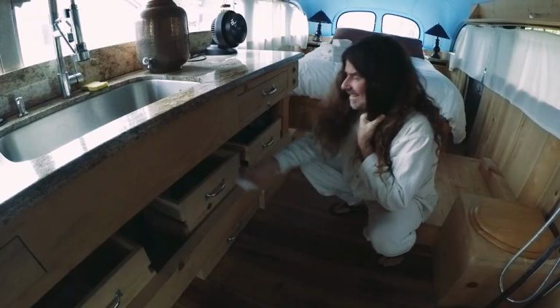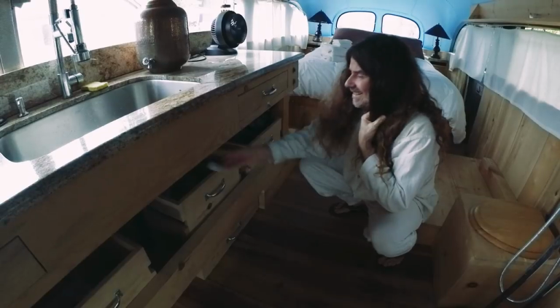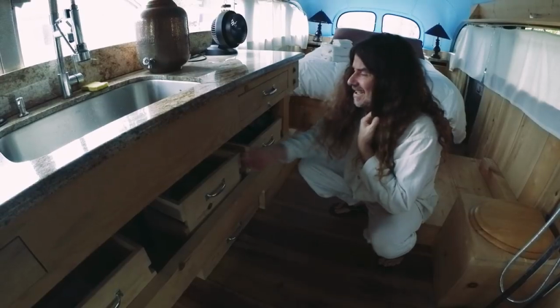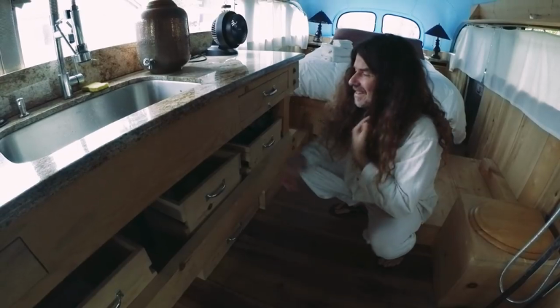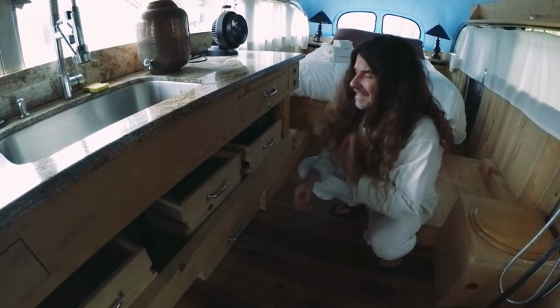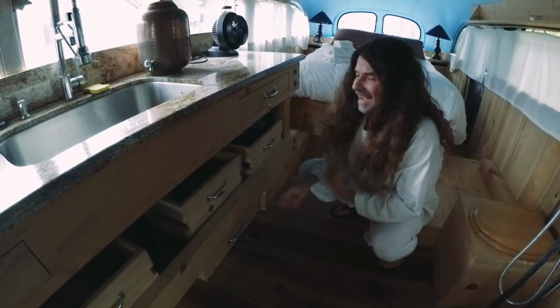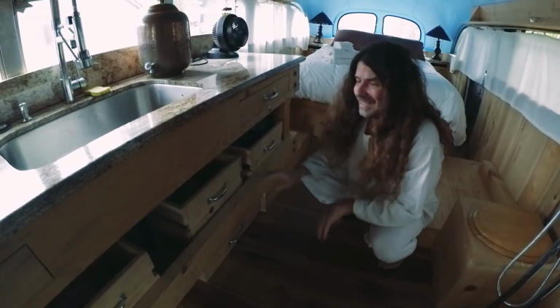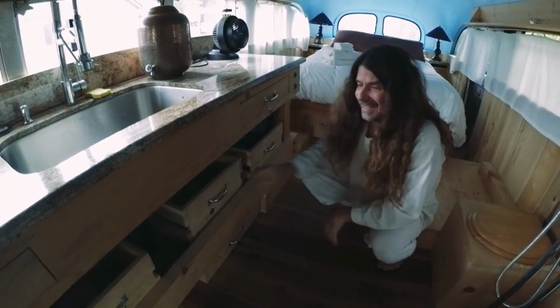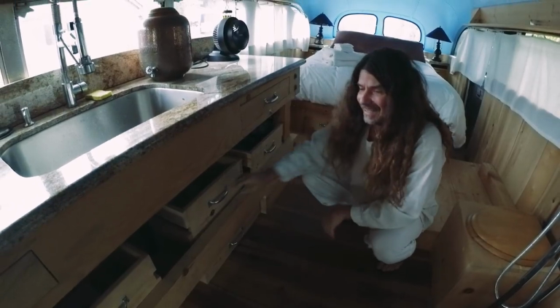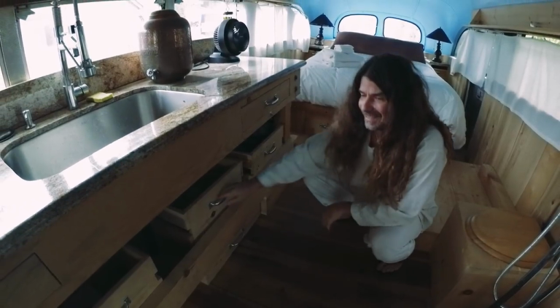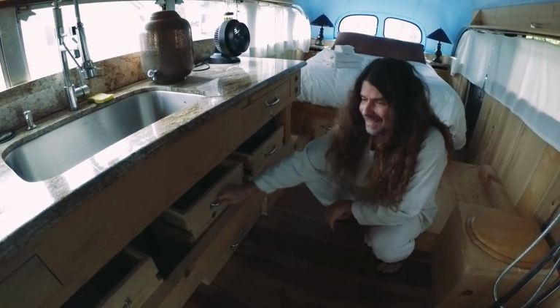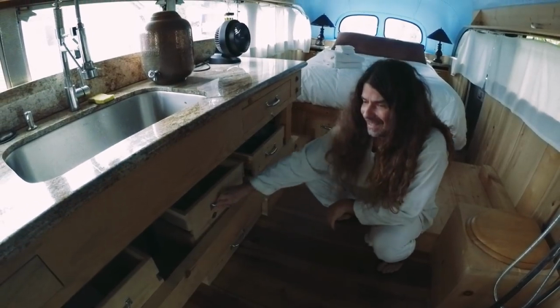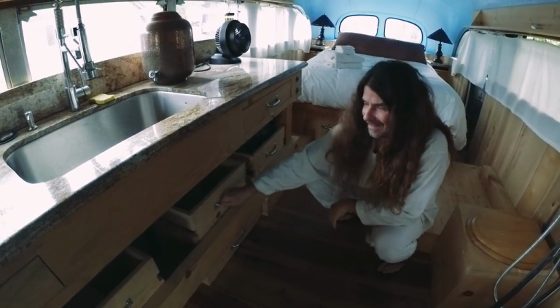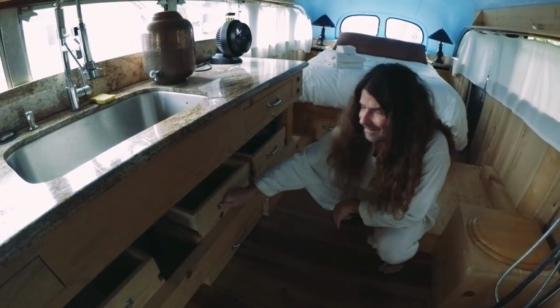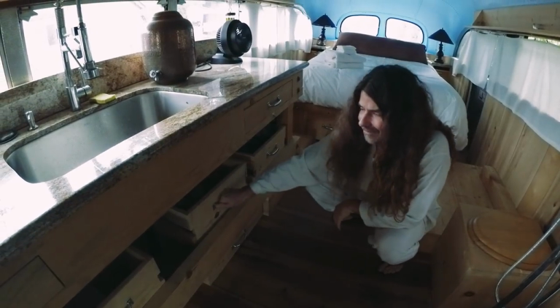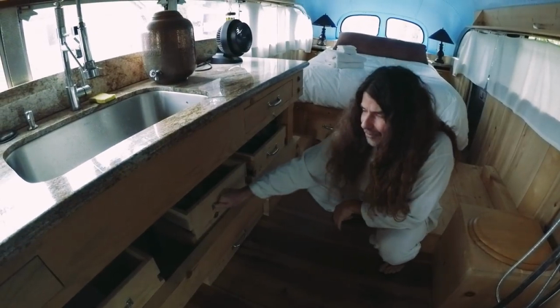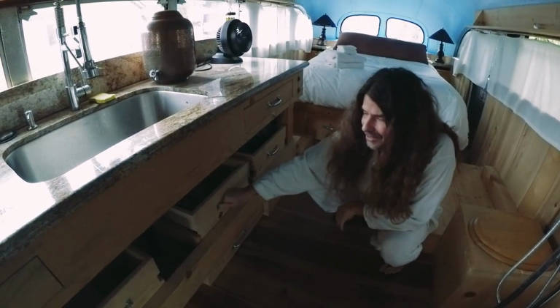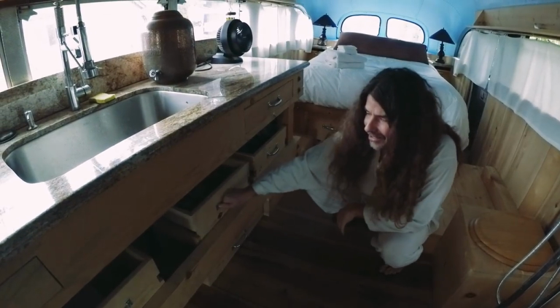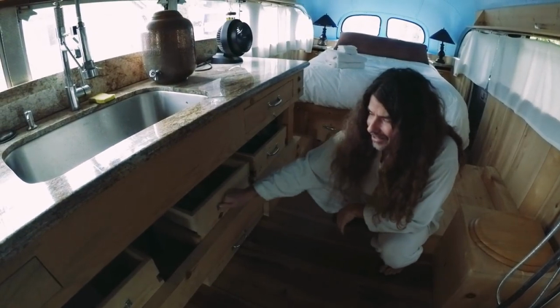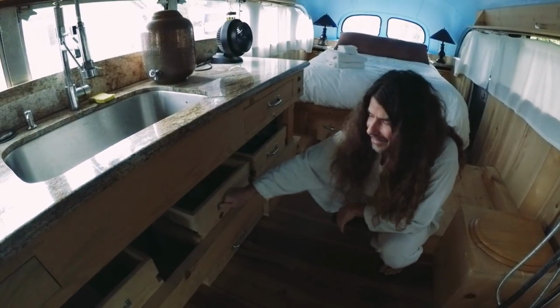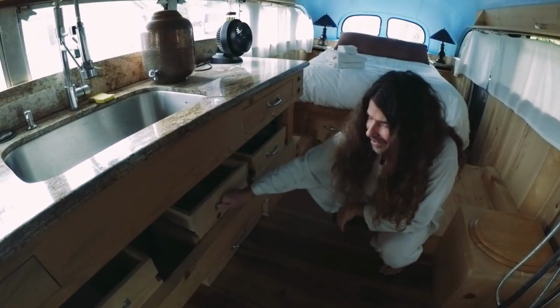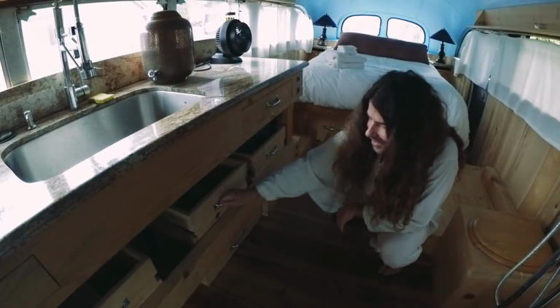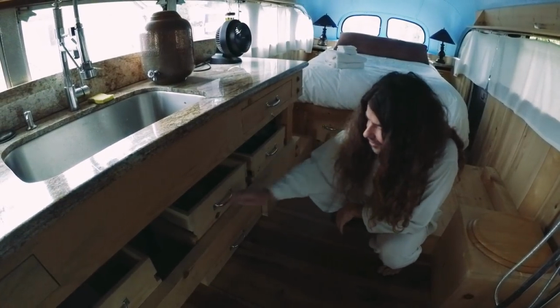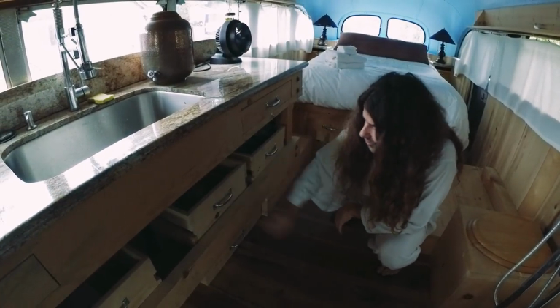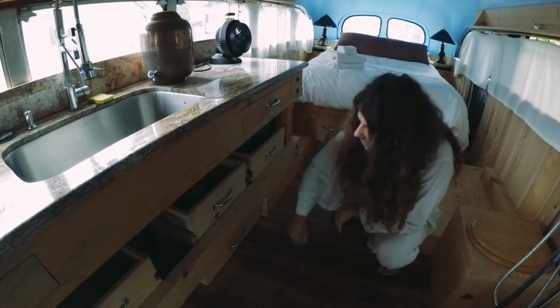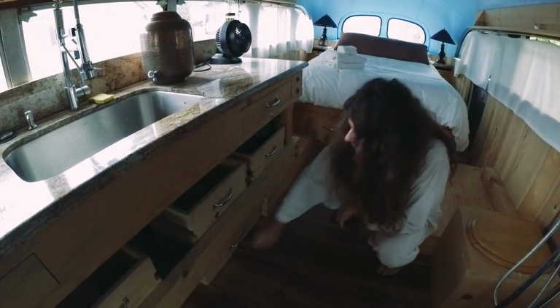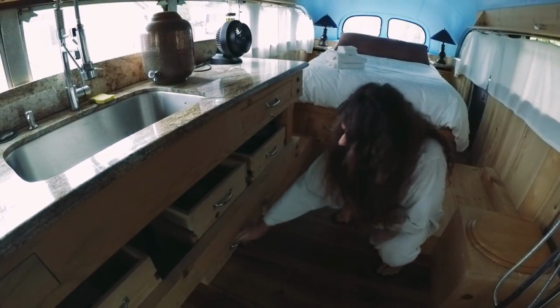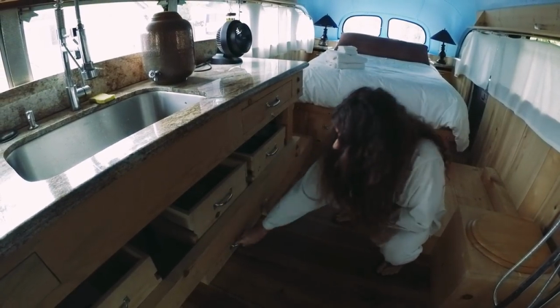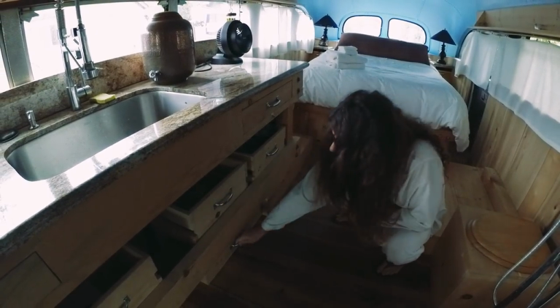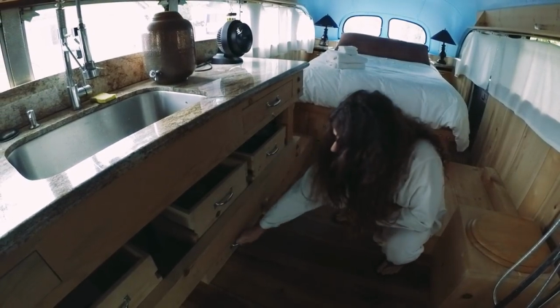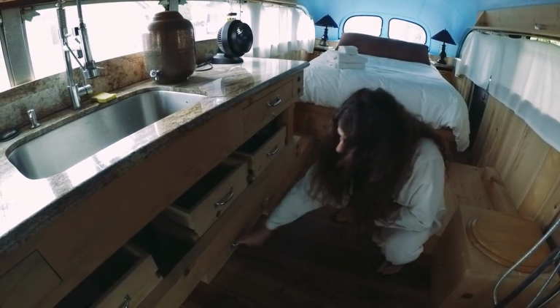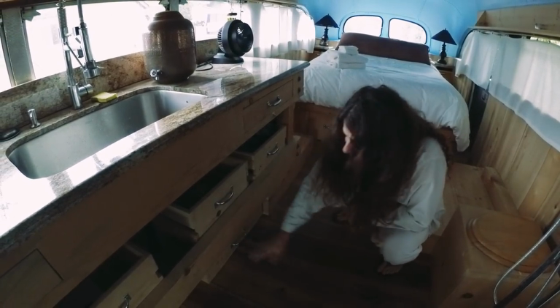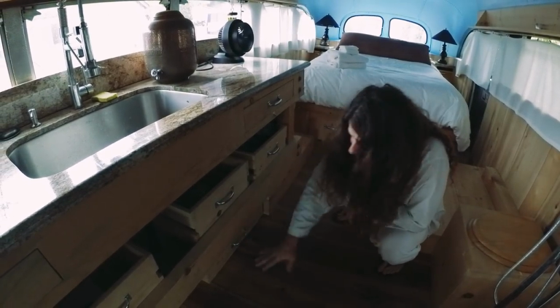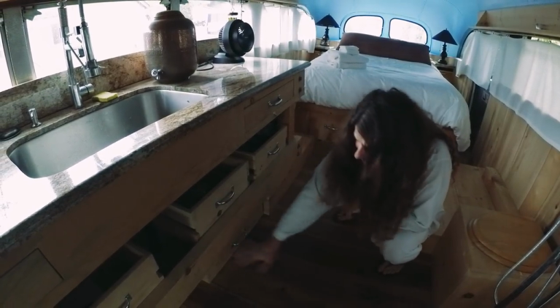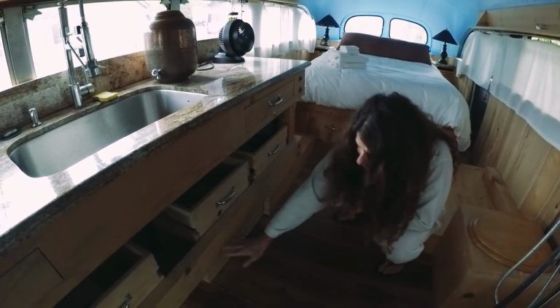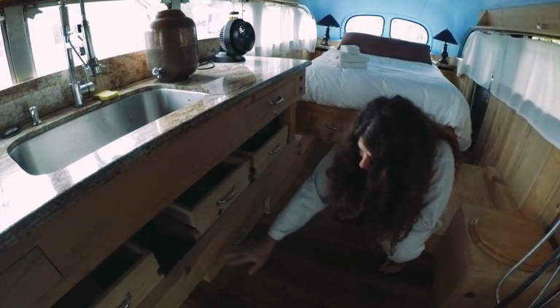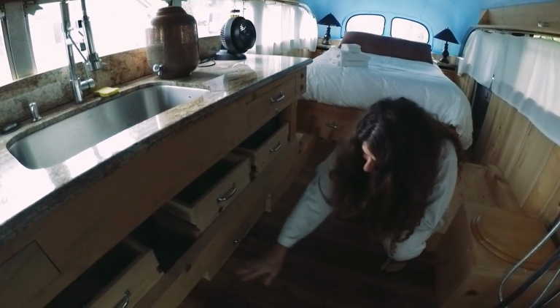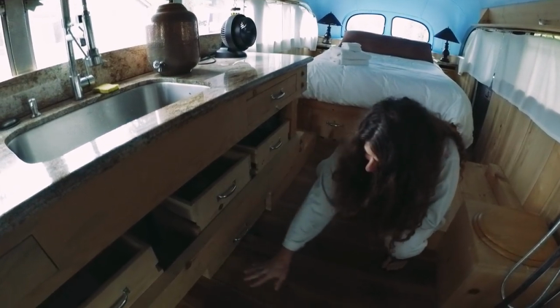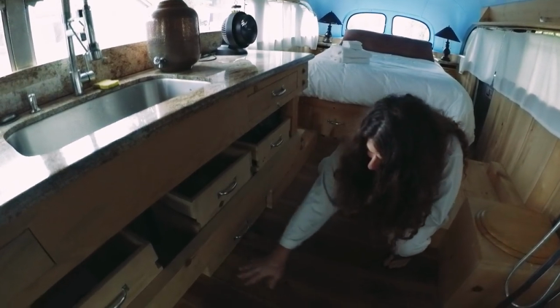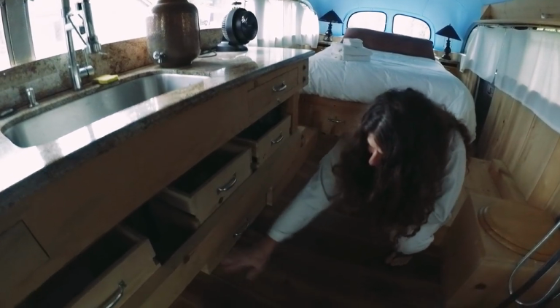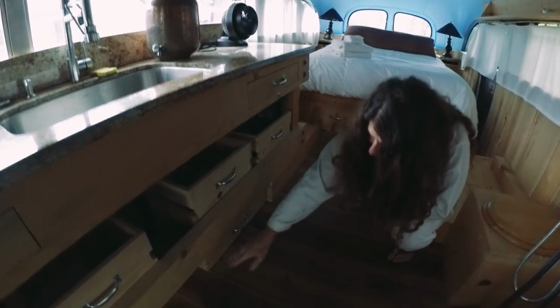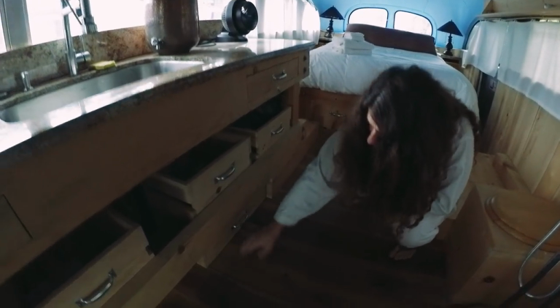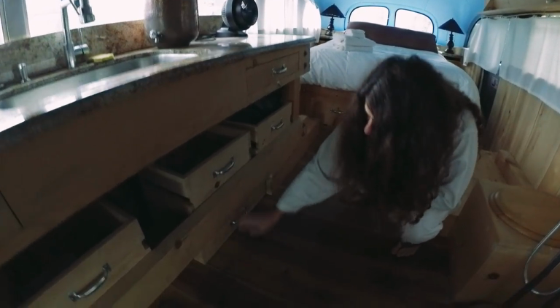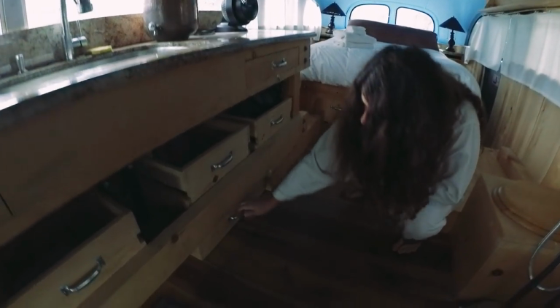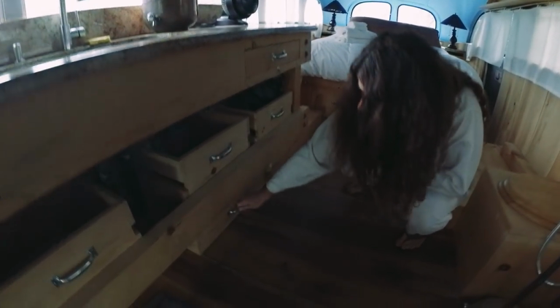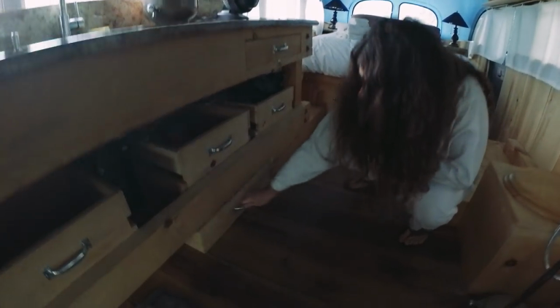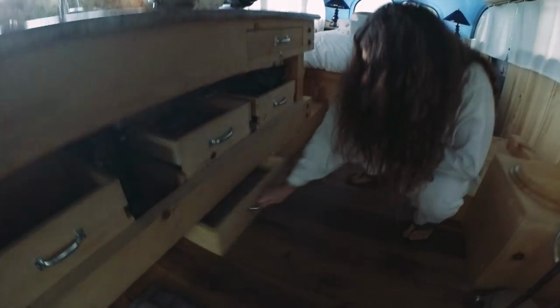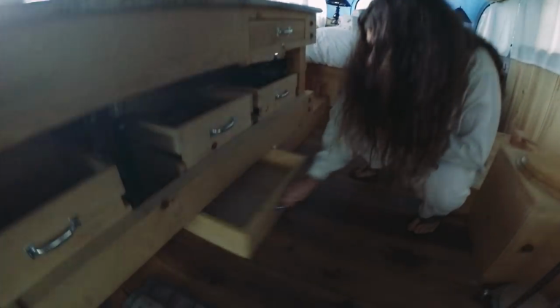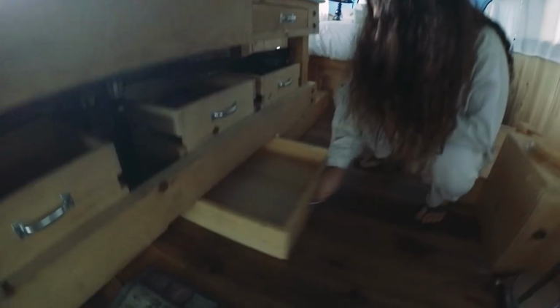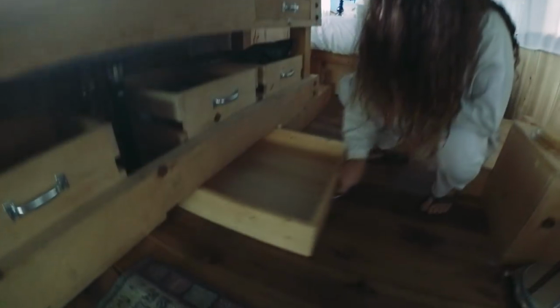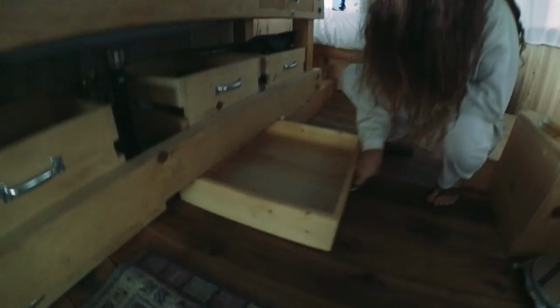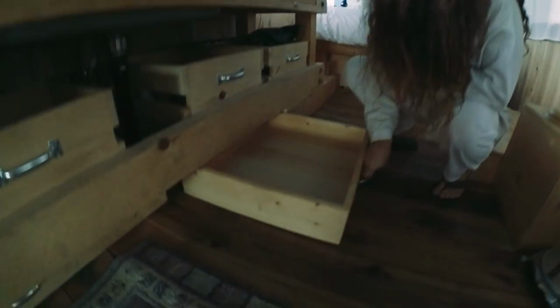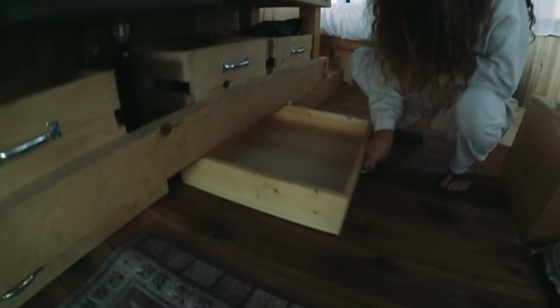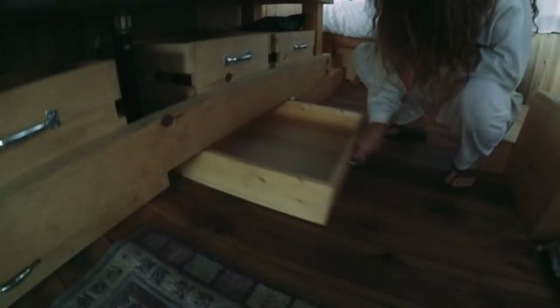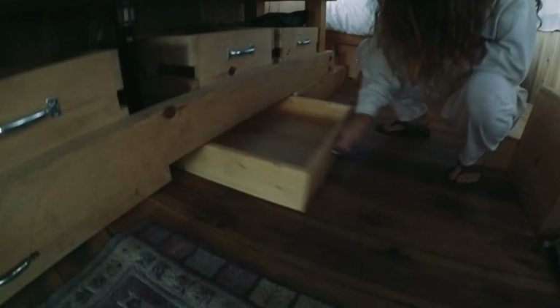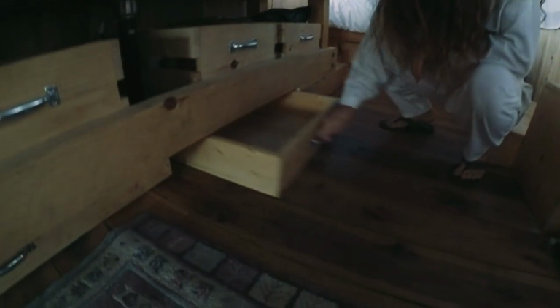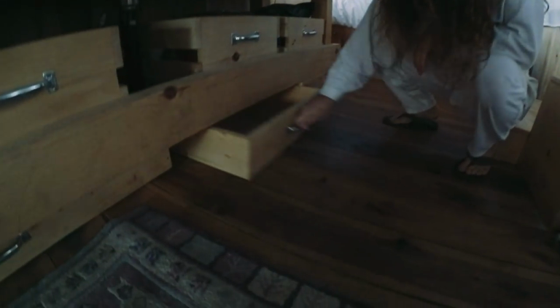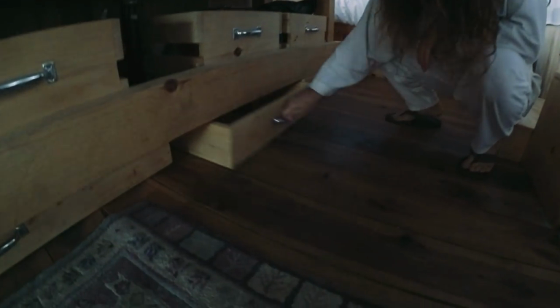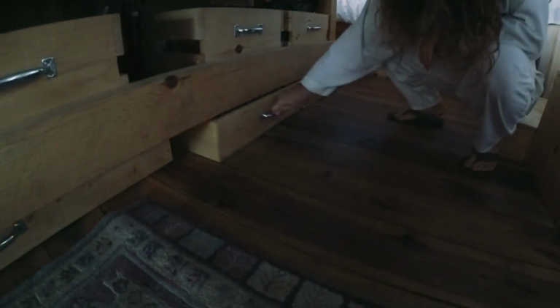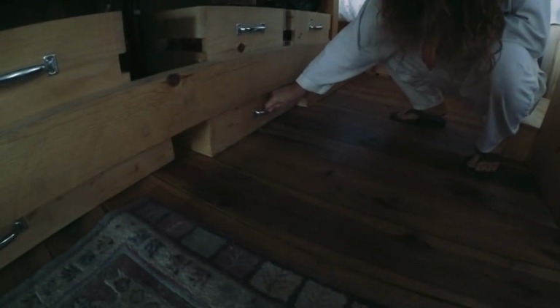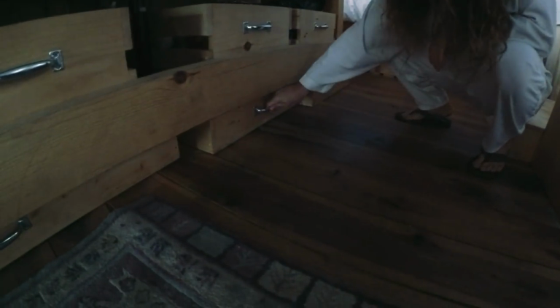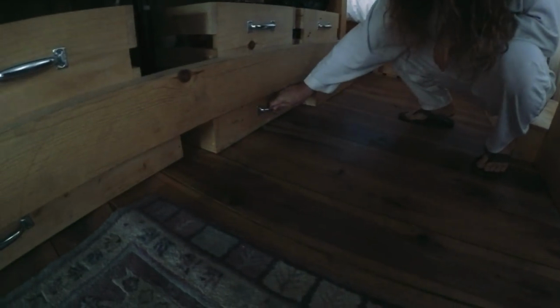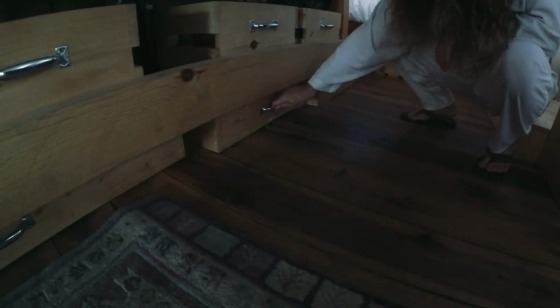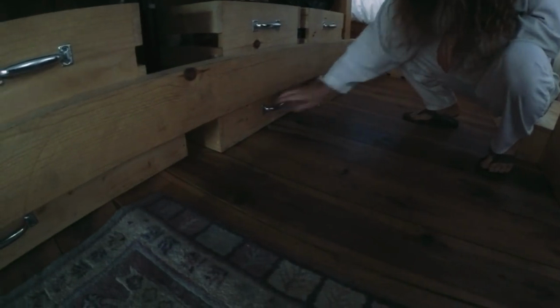The idea is that once they're in there they don't move around. I noticed I had some space under here, so I just built in more drawers.